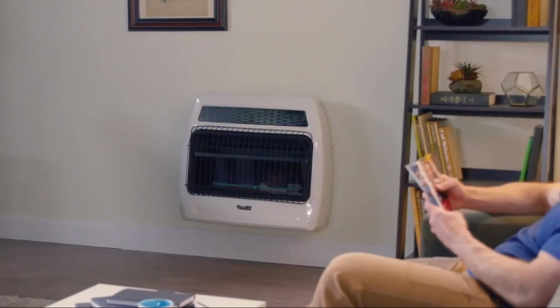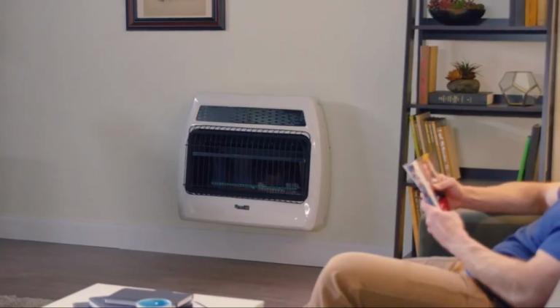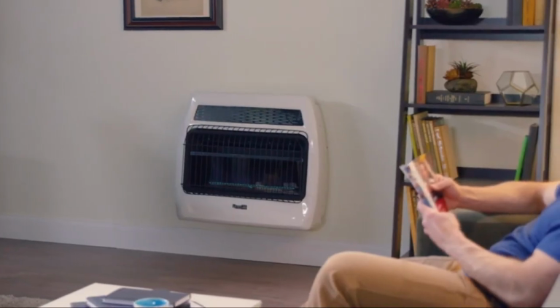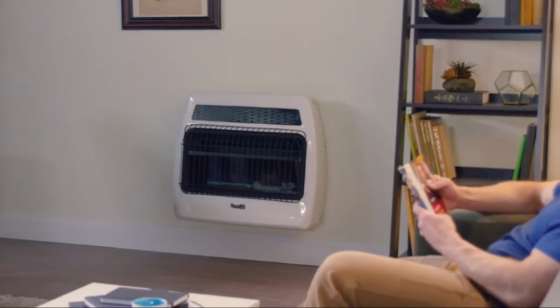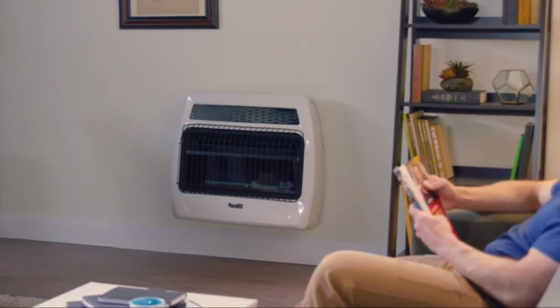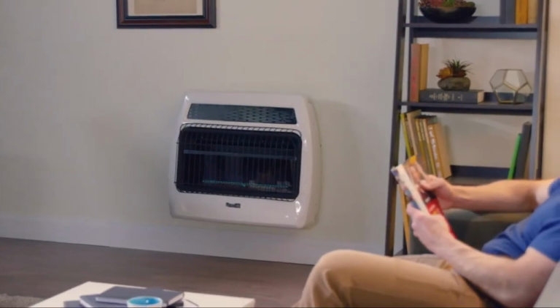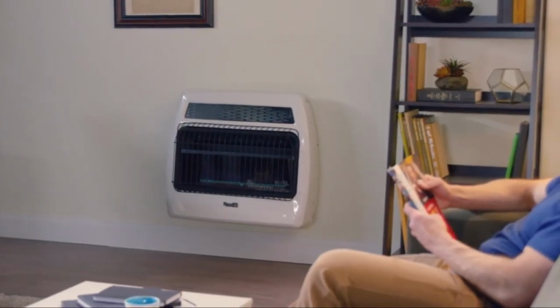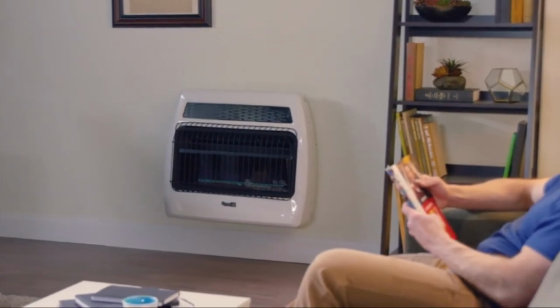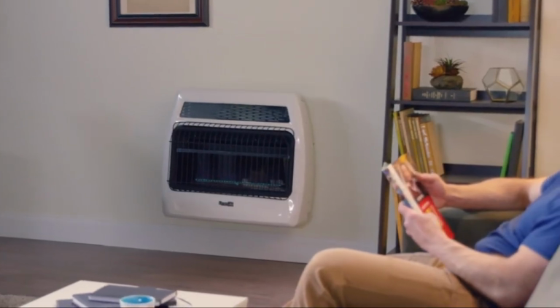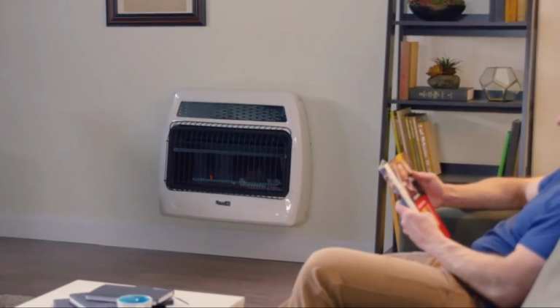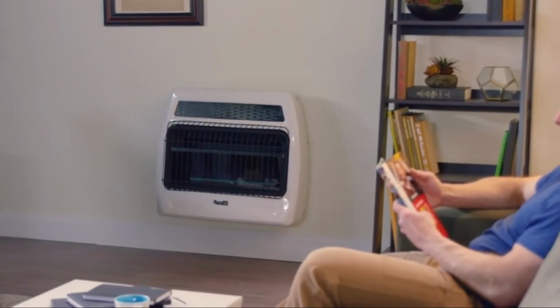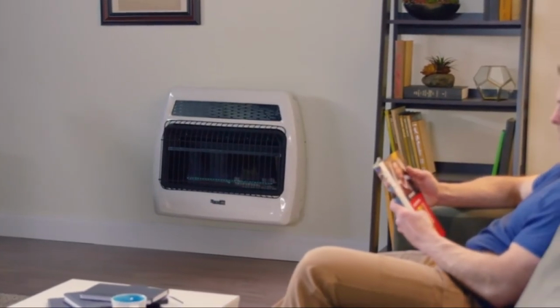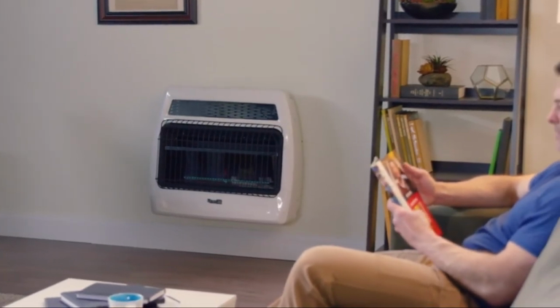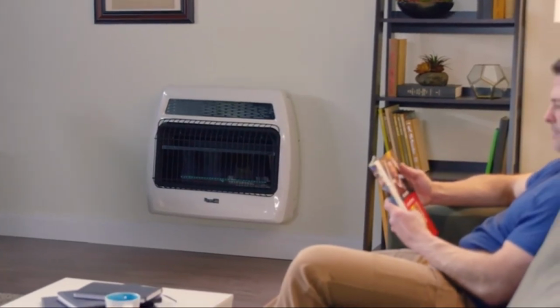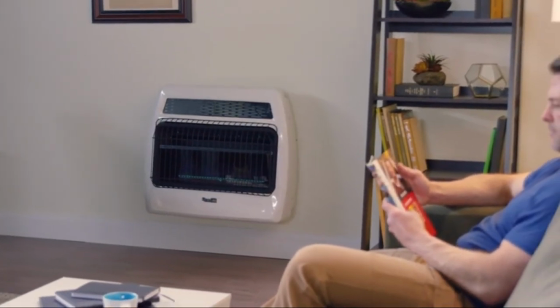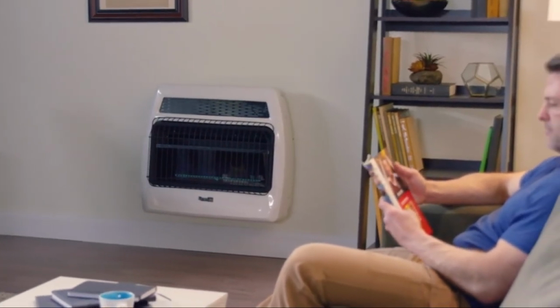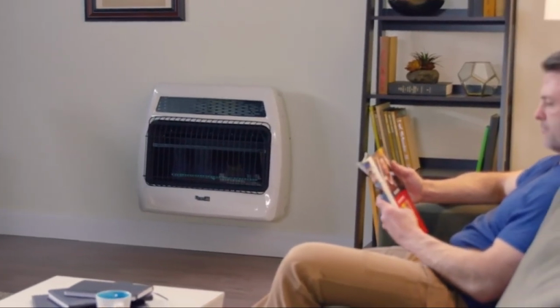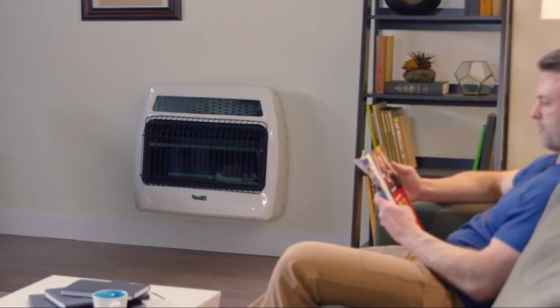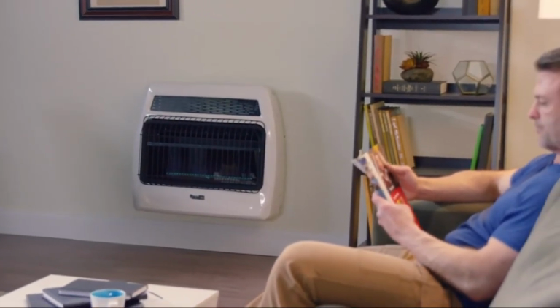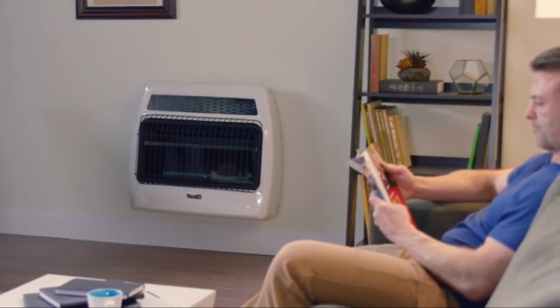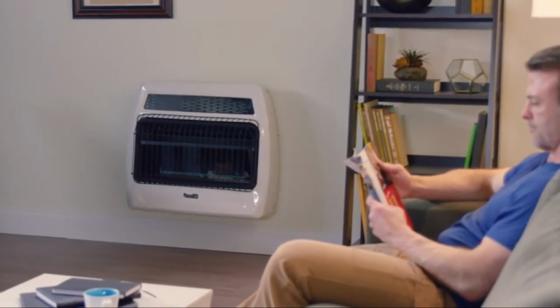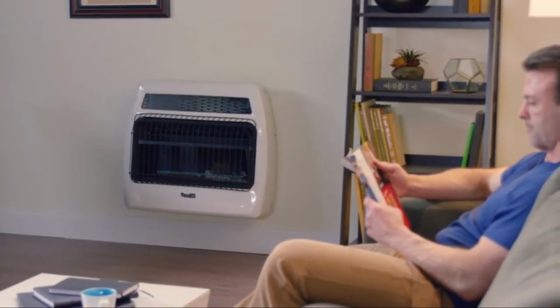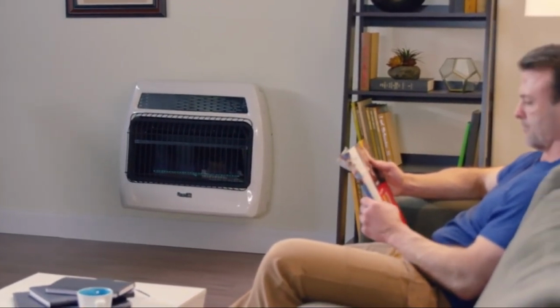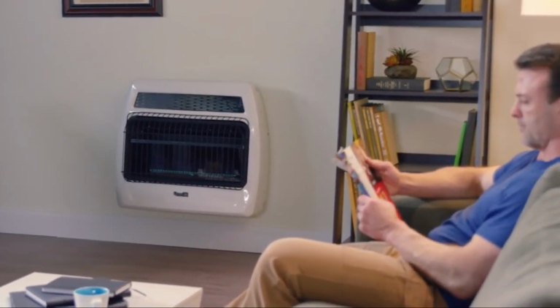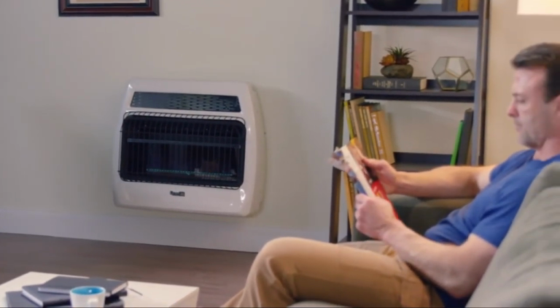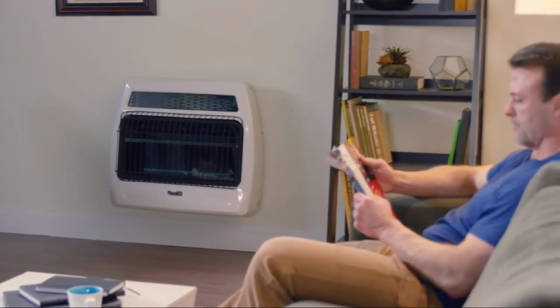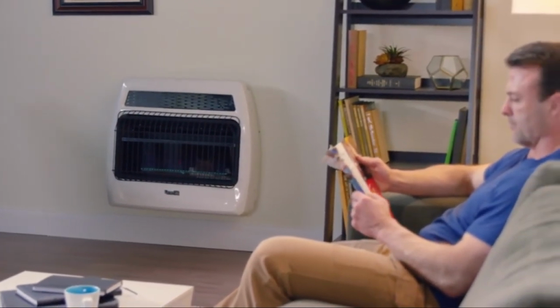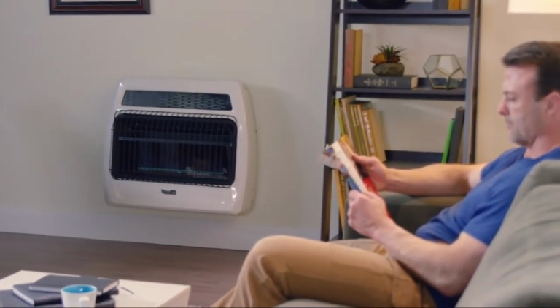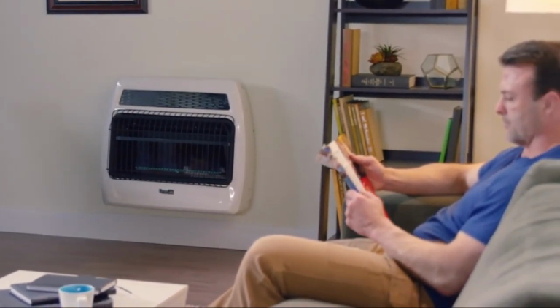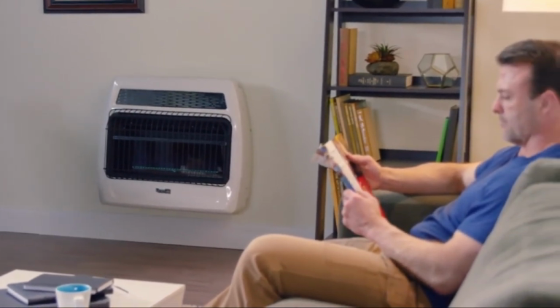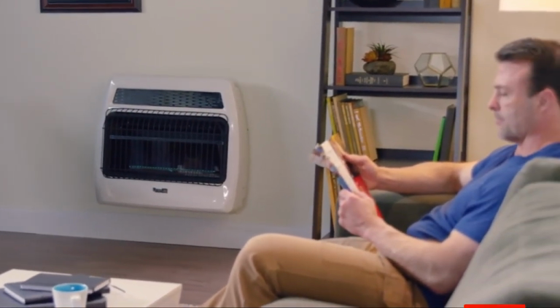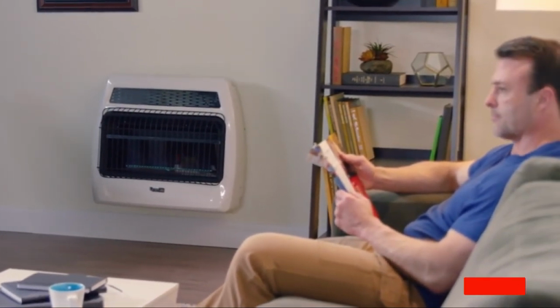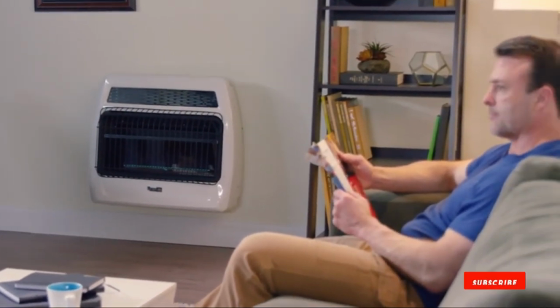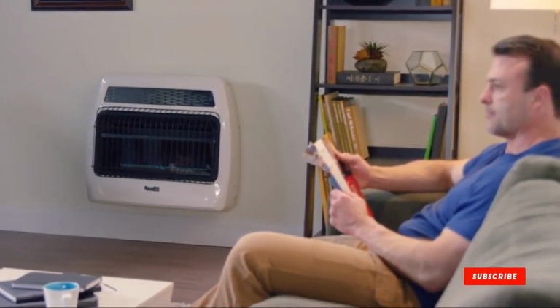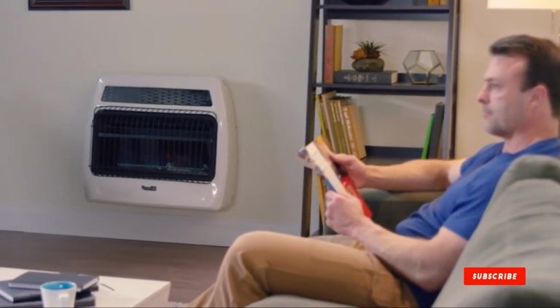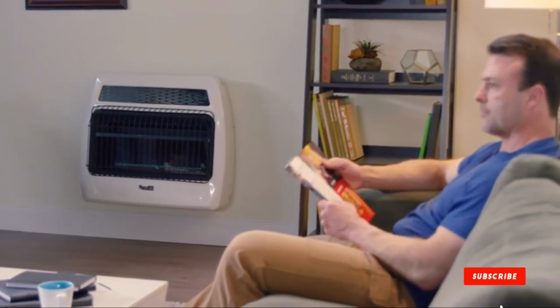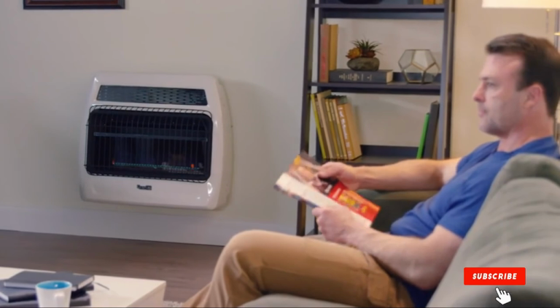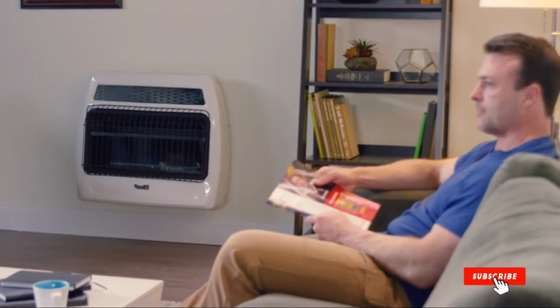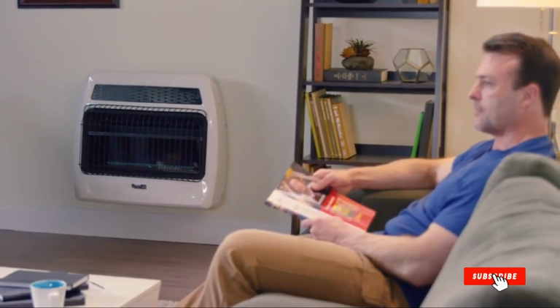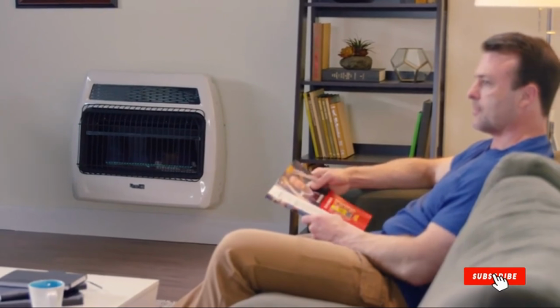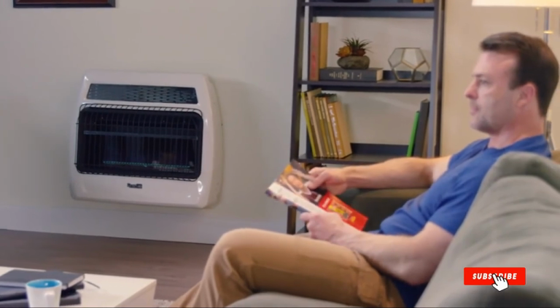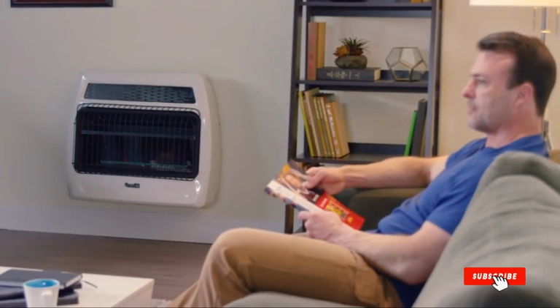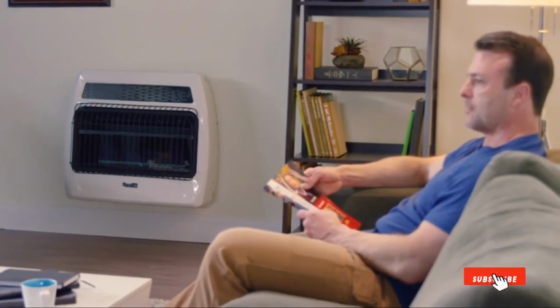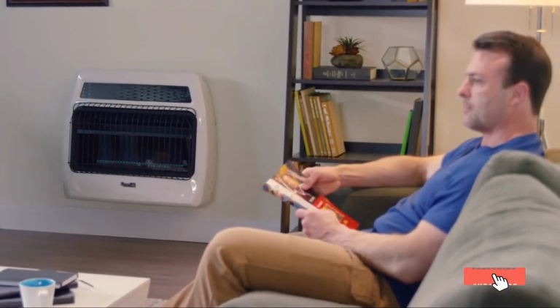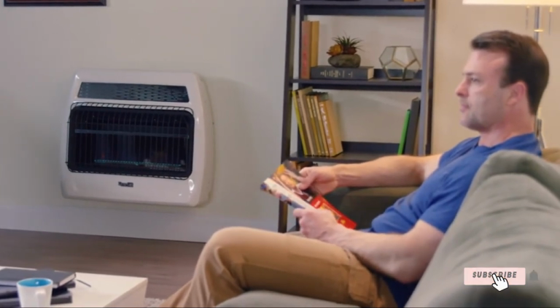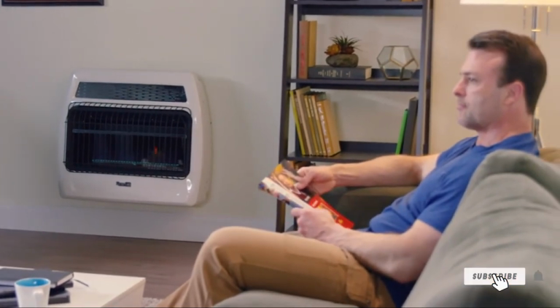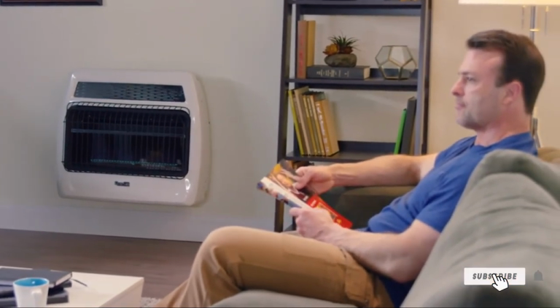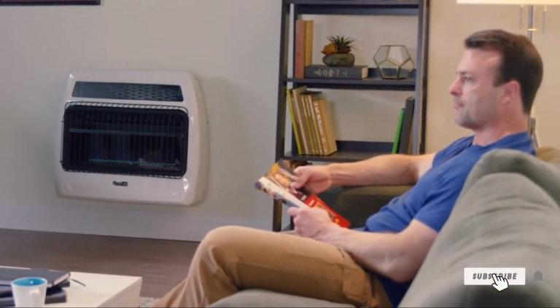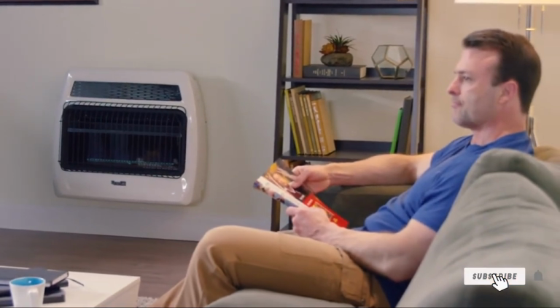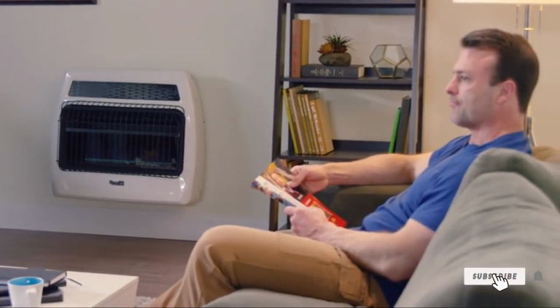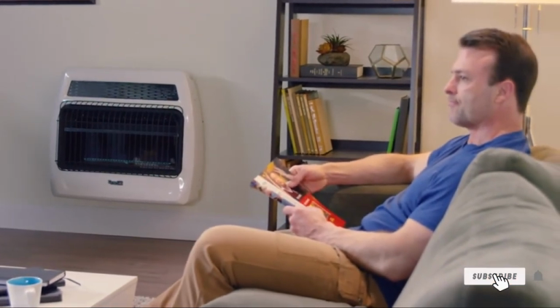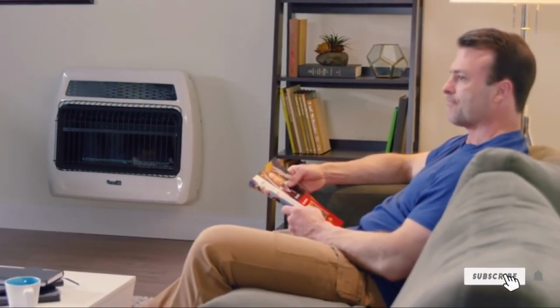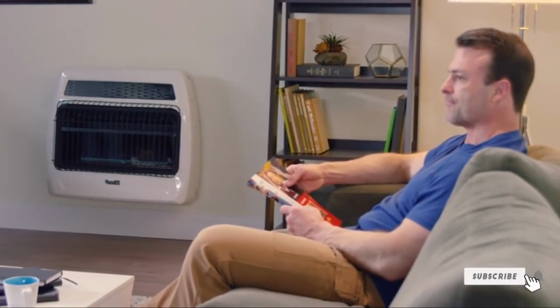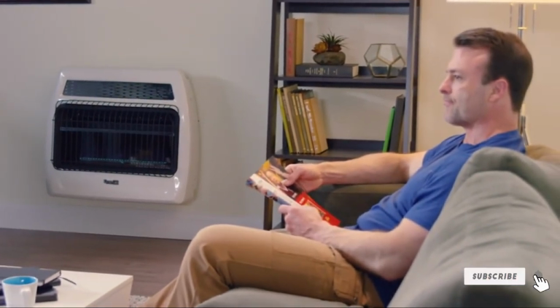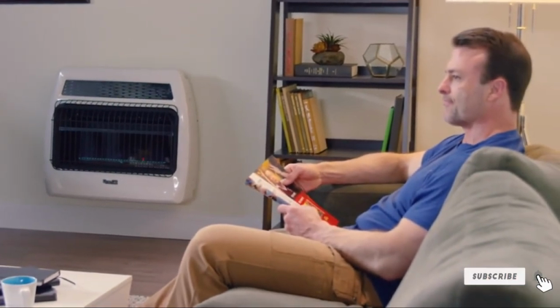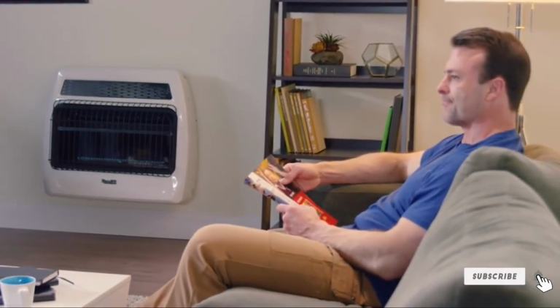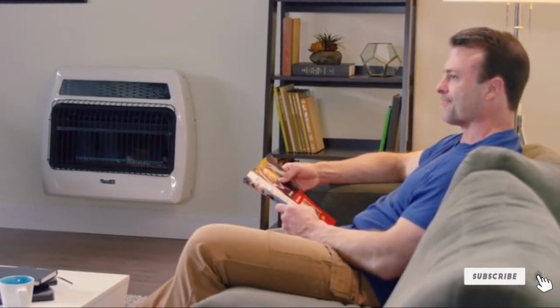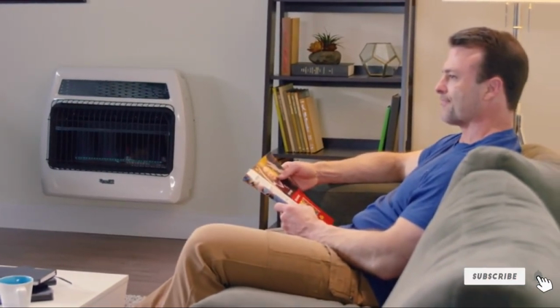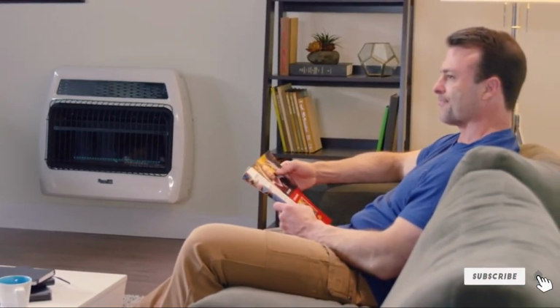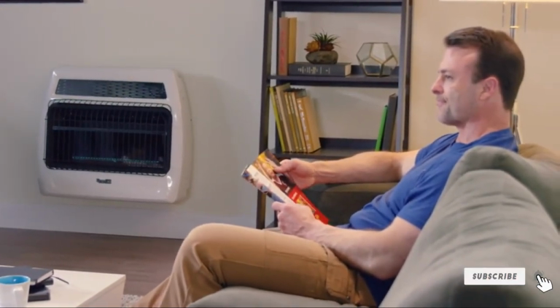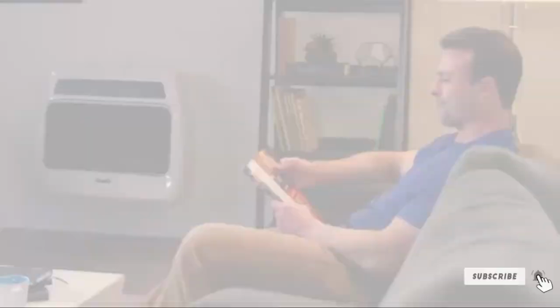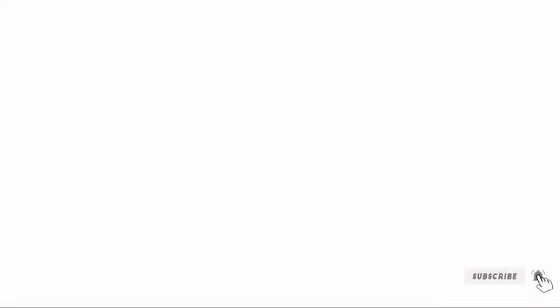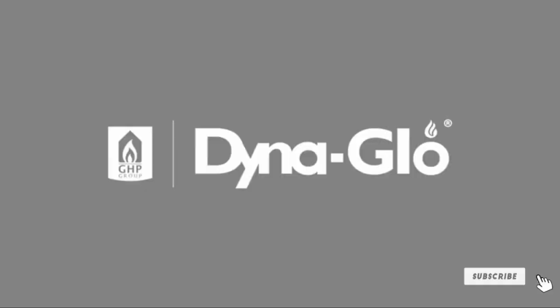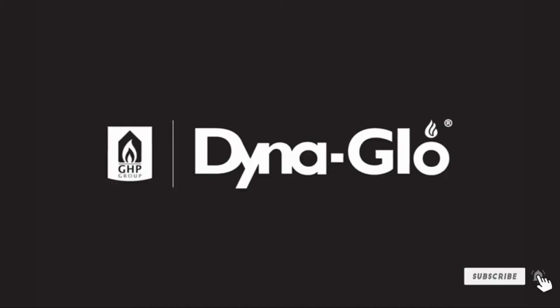Welcome the coldest days of winter knowing you'll be warm and comfortable with the DynaGlue Signature Series 30,000 BTU Blue Flame Wall Heater.